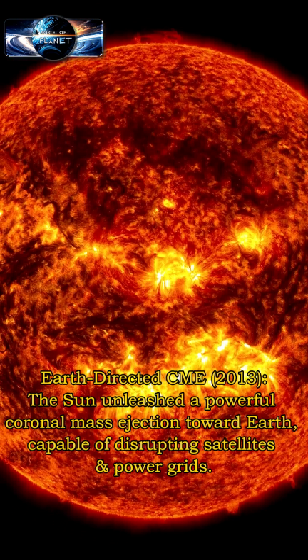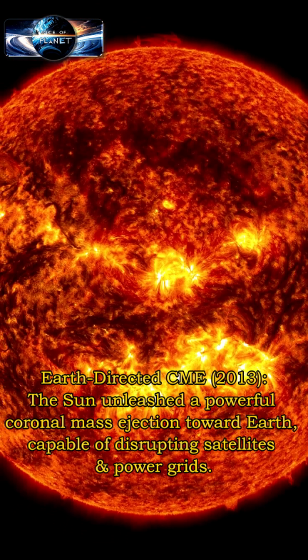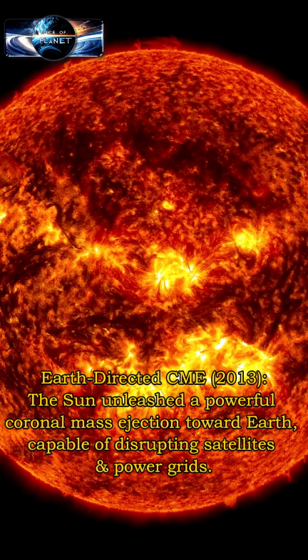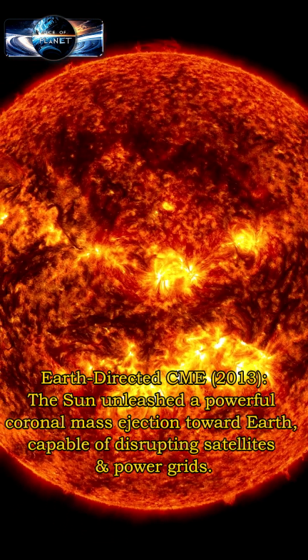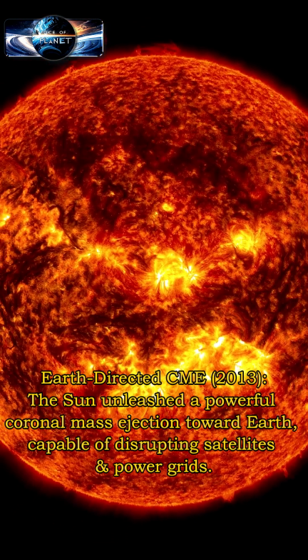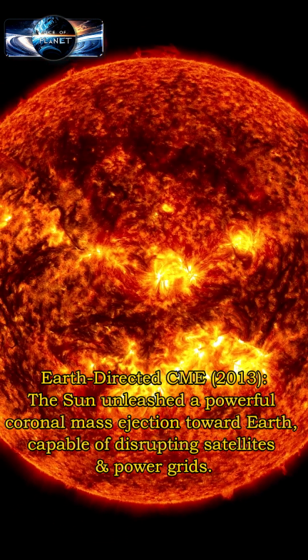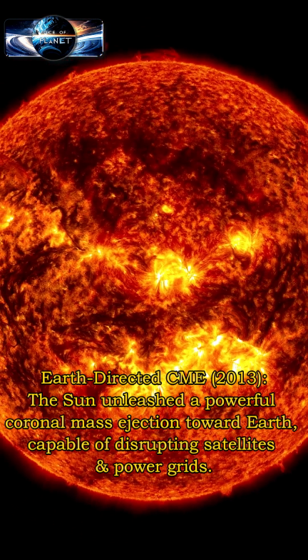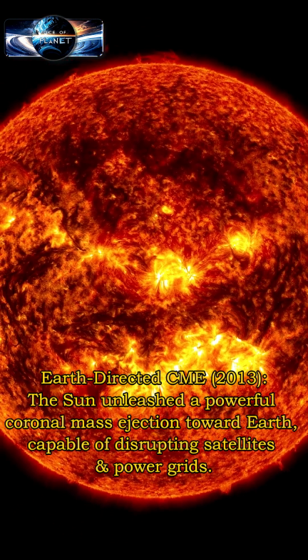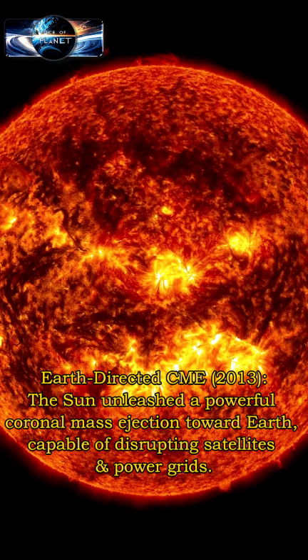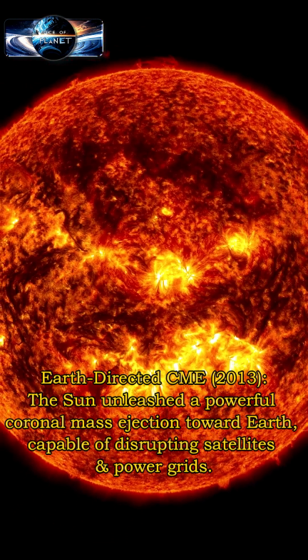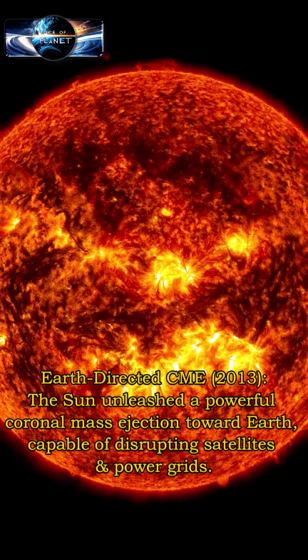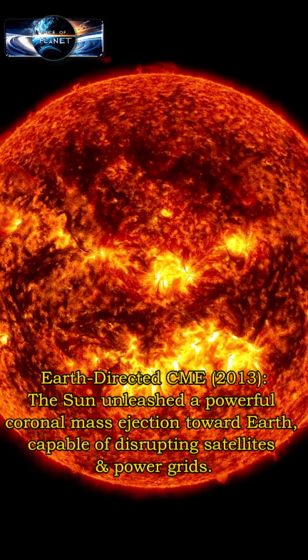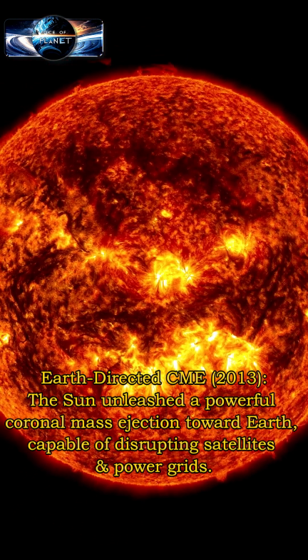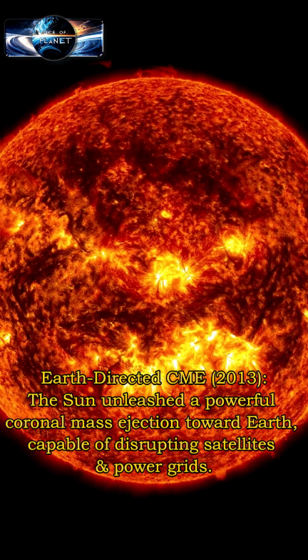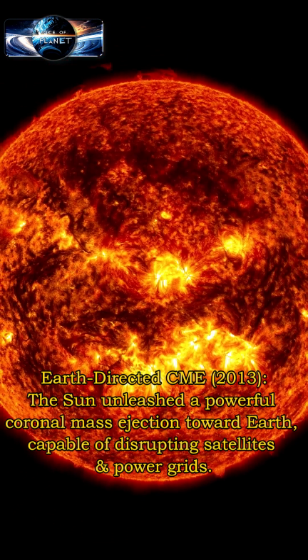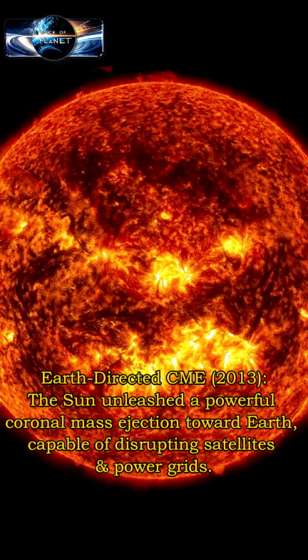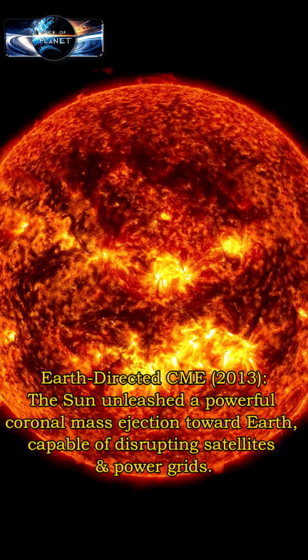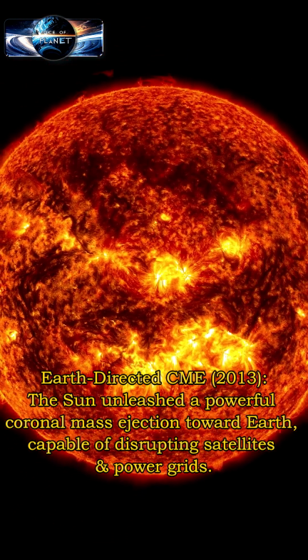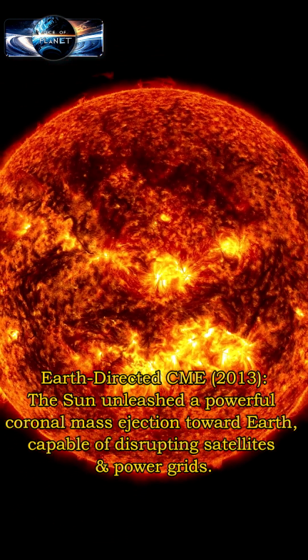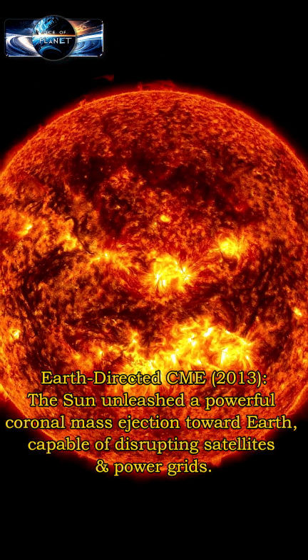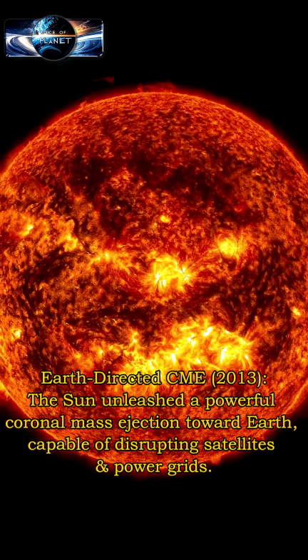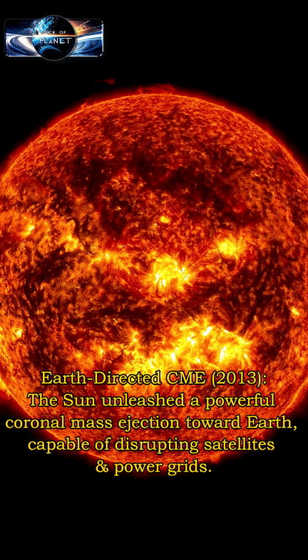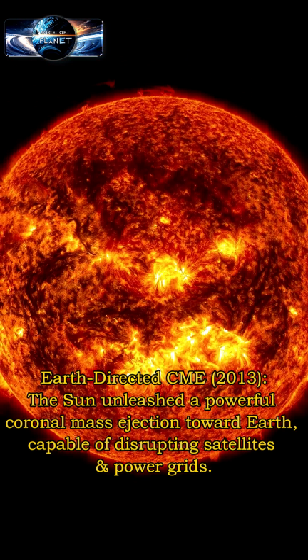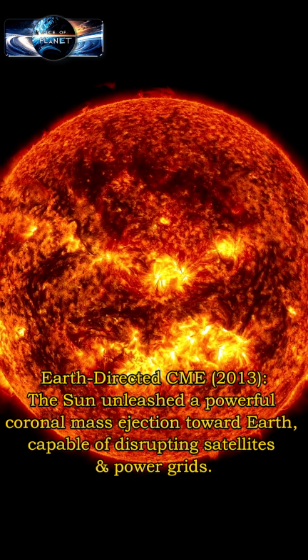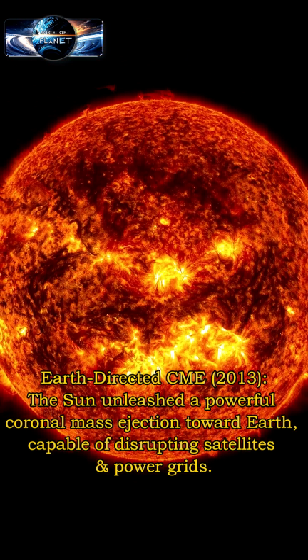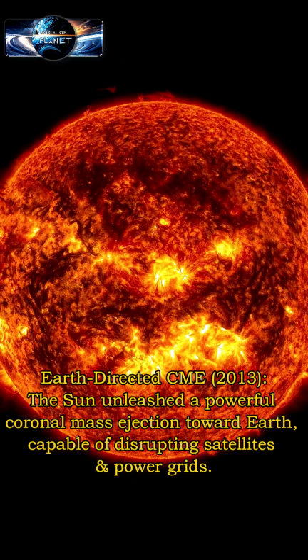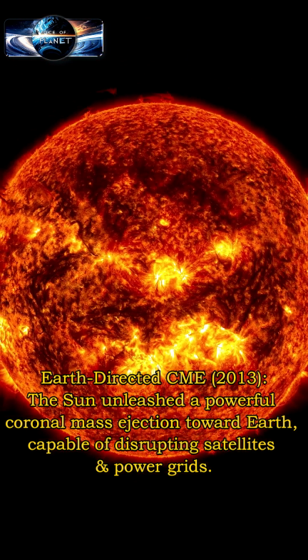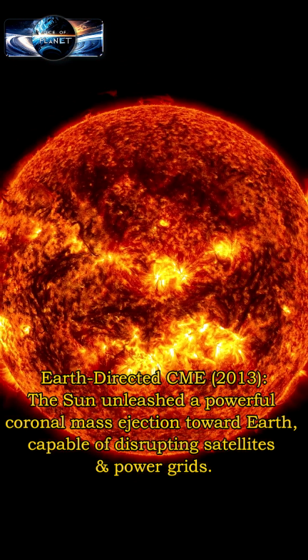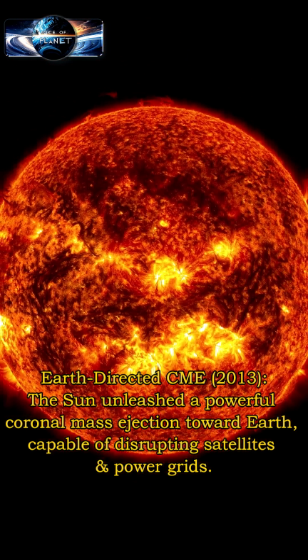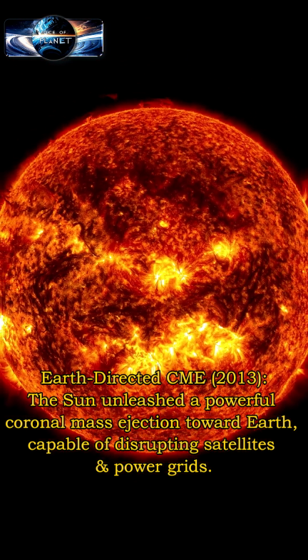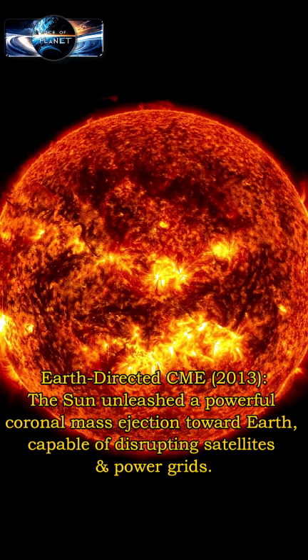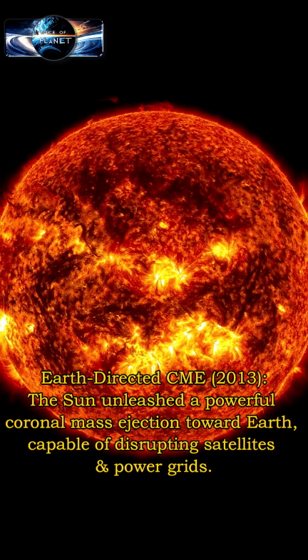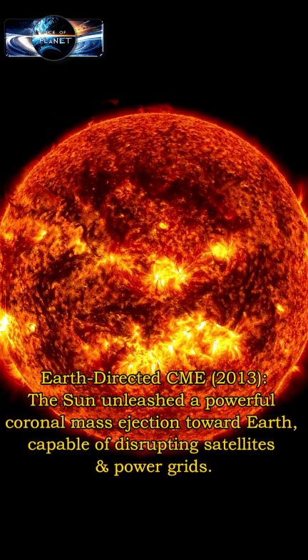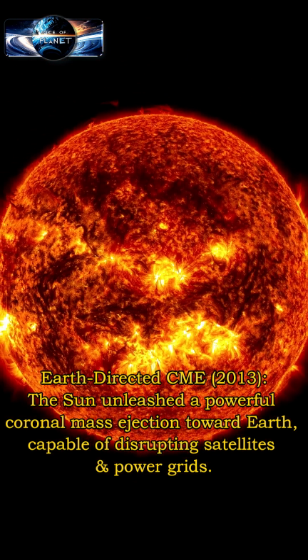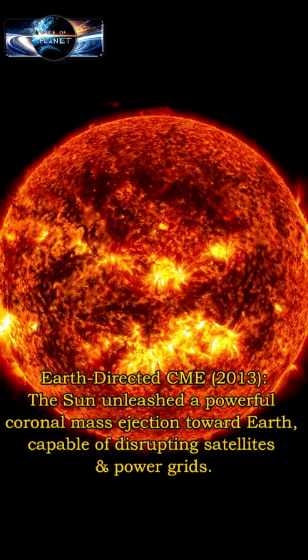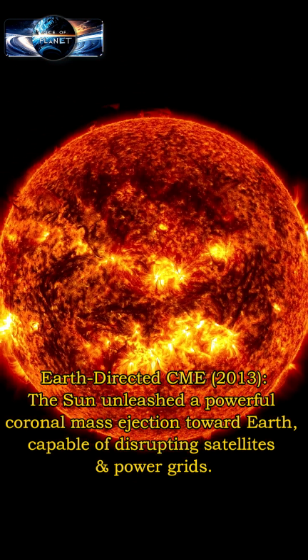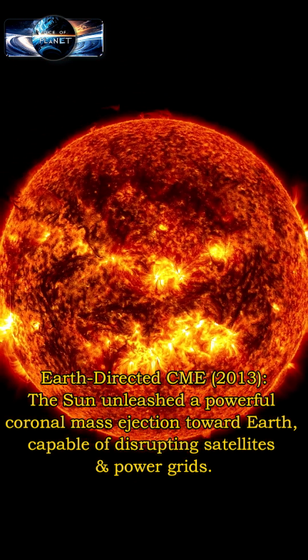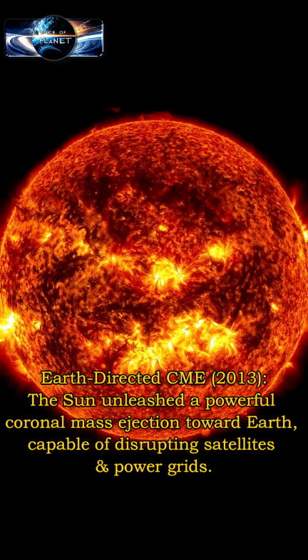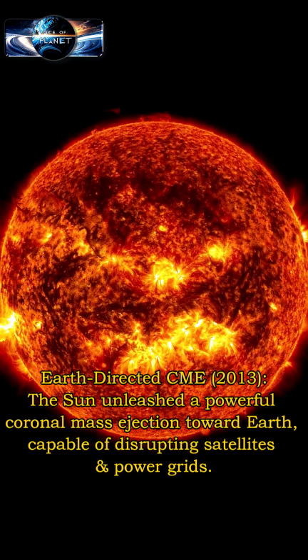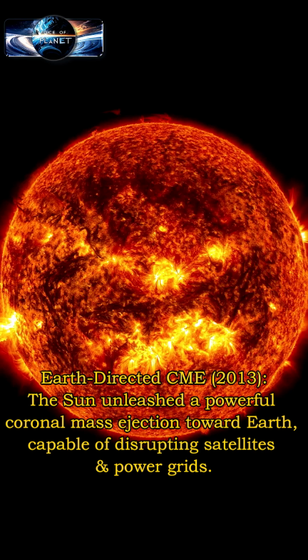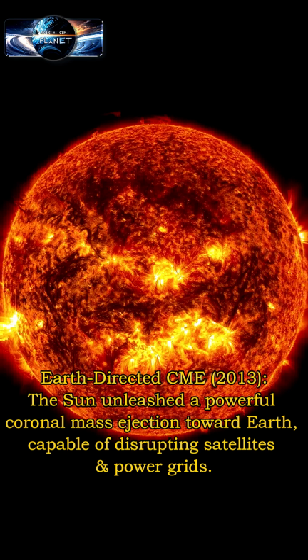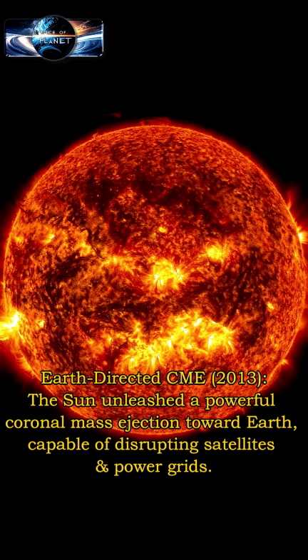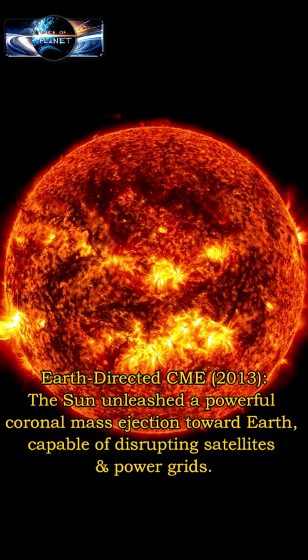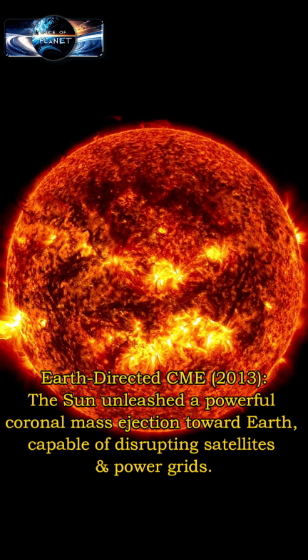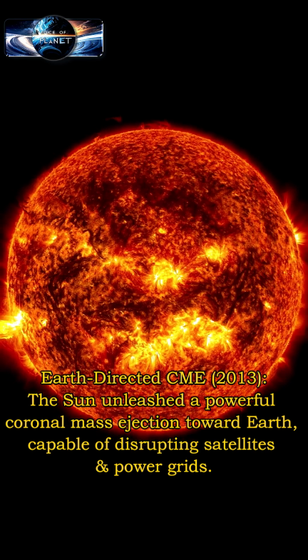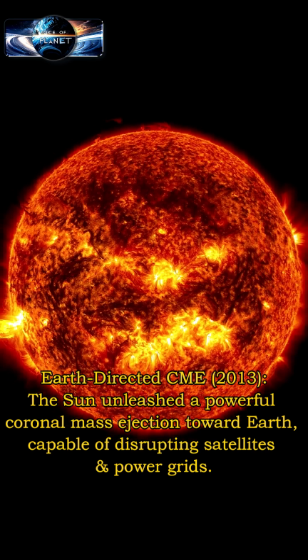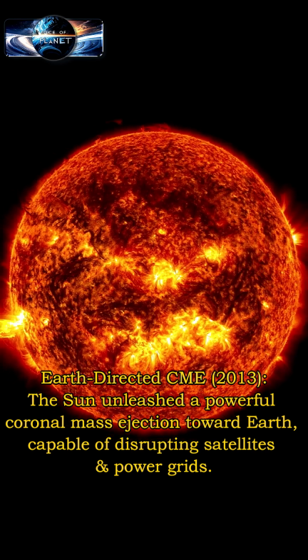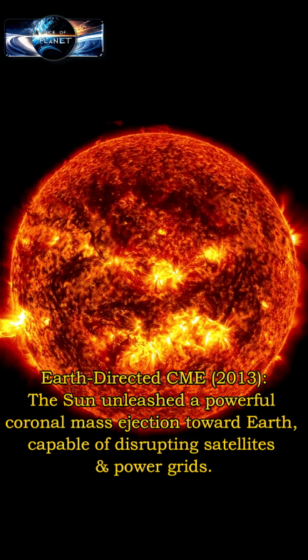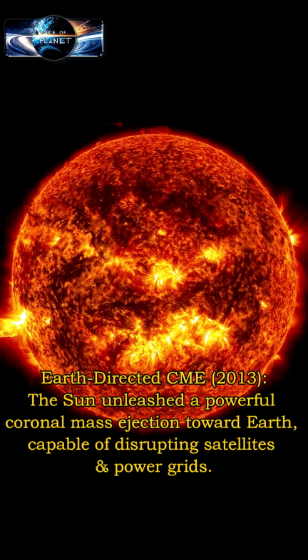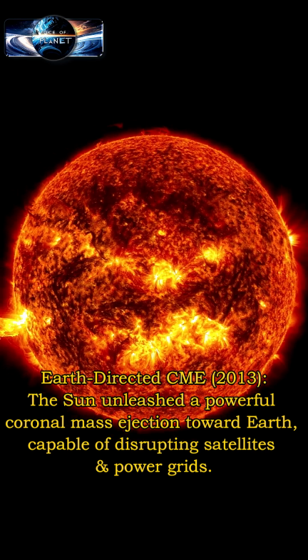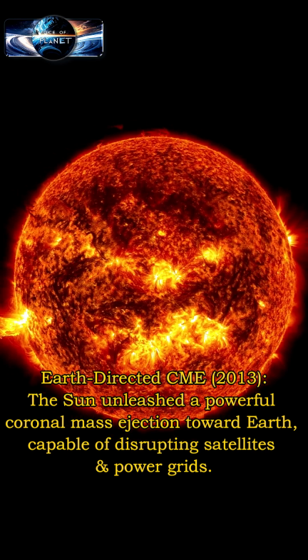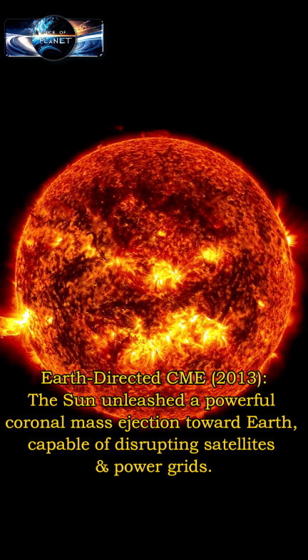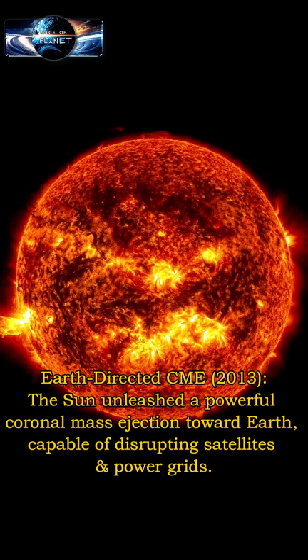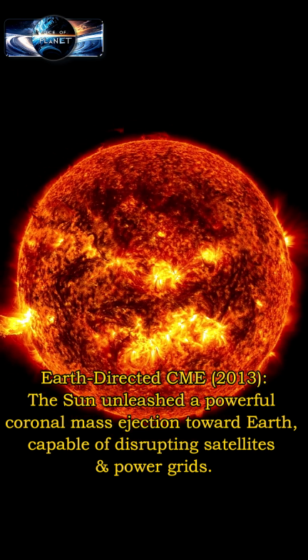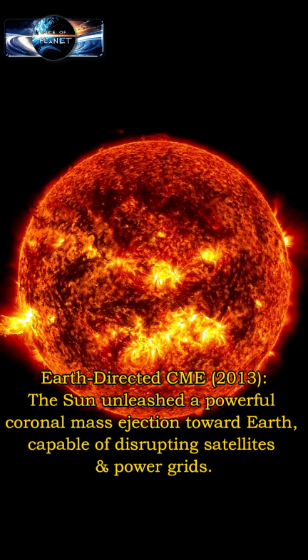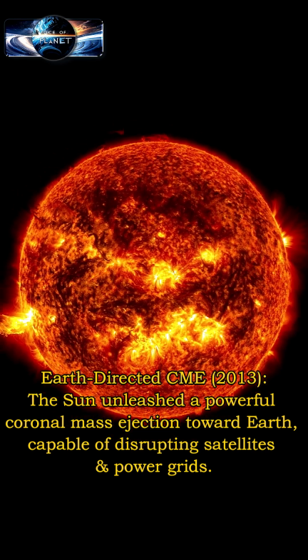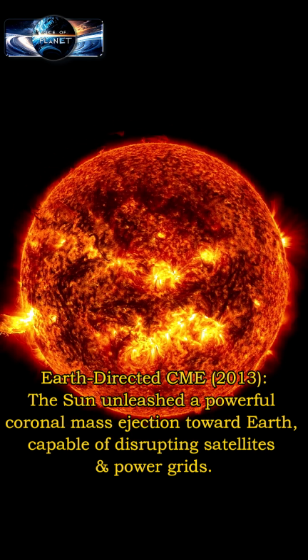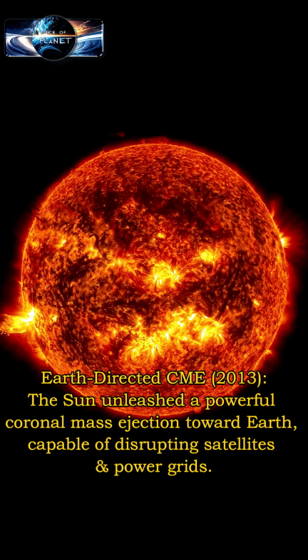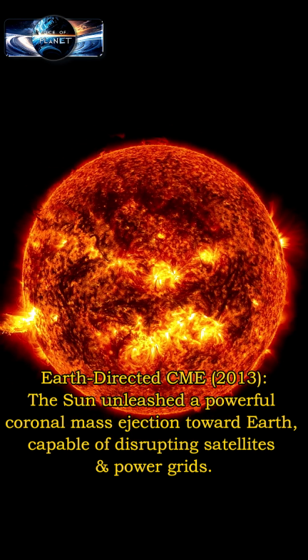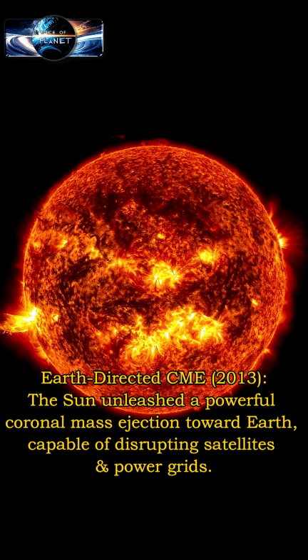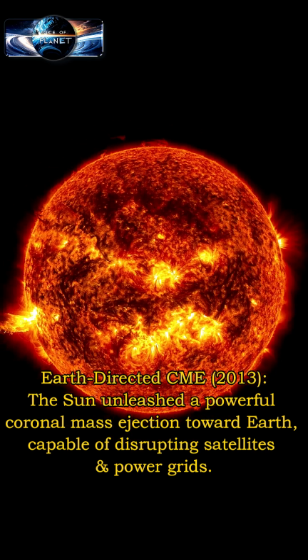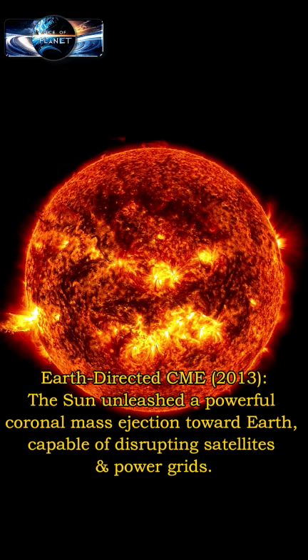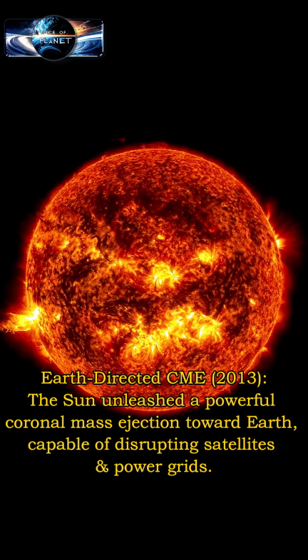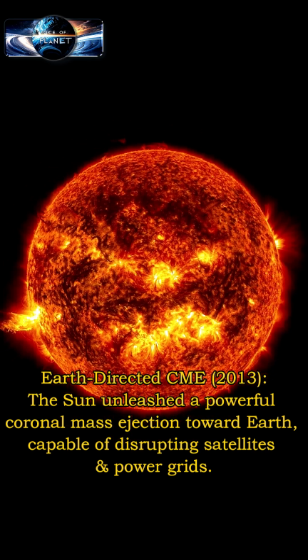An Earth-directed CME: the sun unleashed a powerful coronal mass ejection toward Earth, capable of disrupting satellites and power grids.